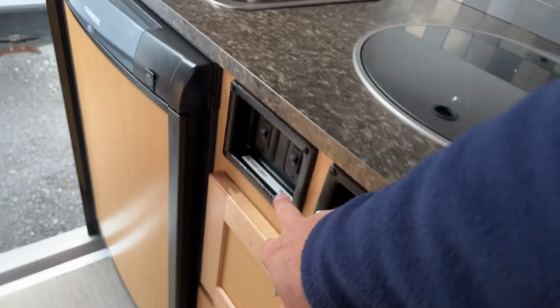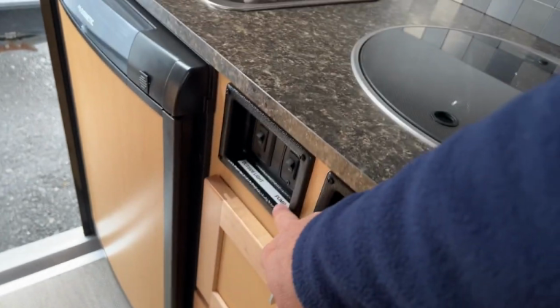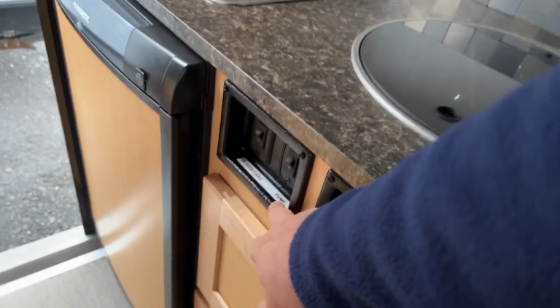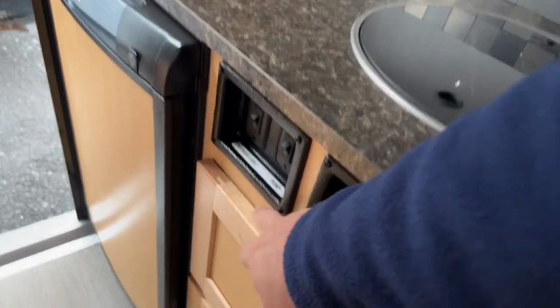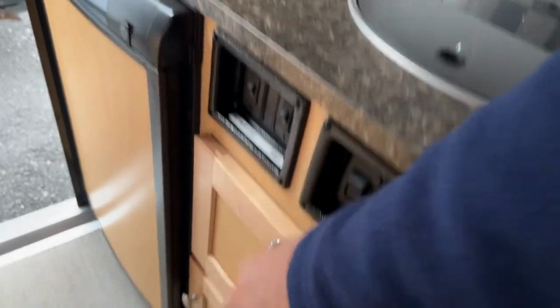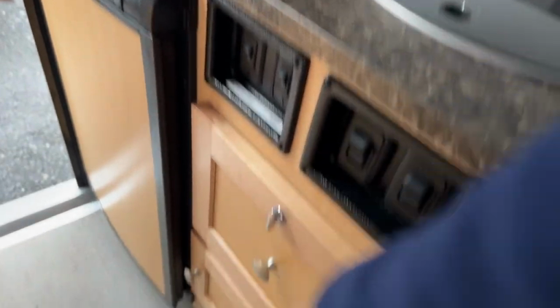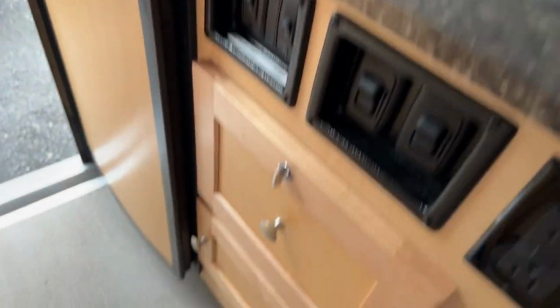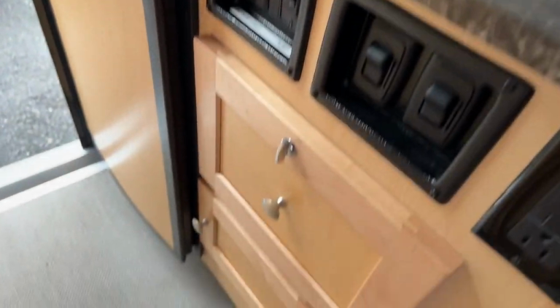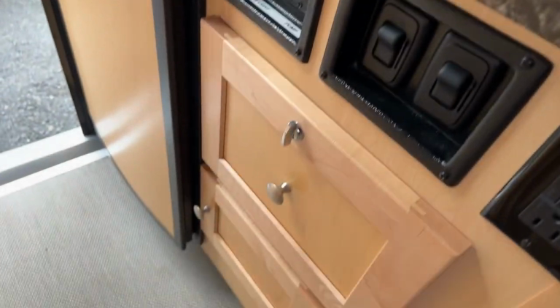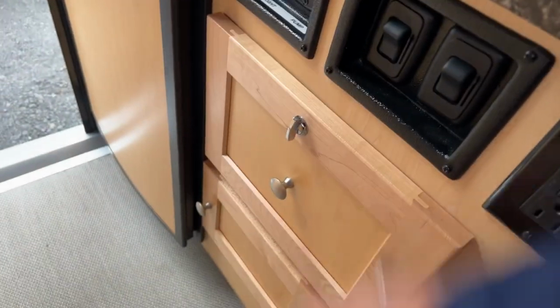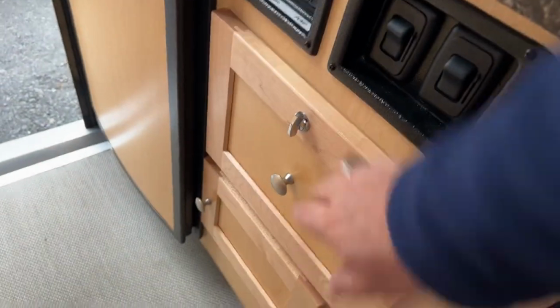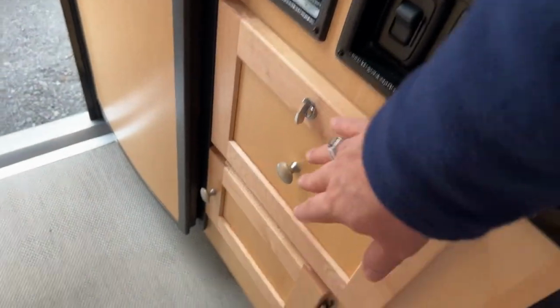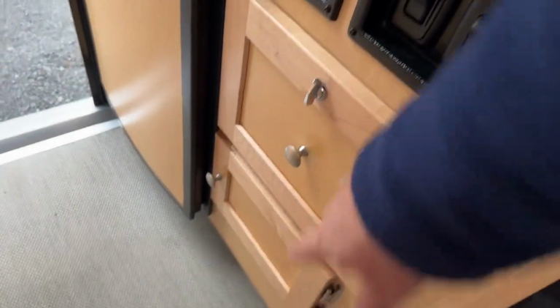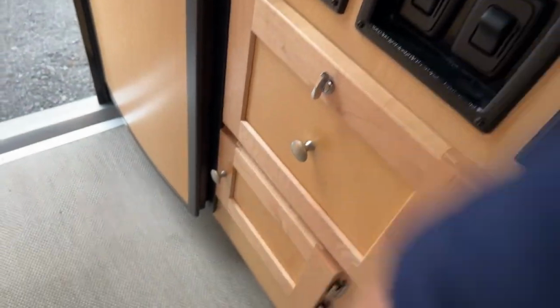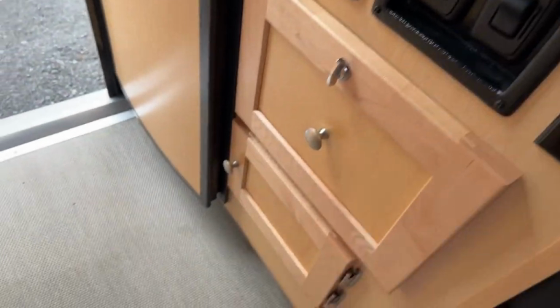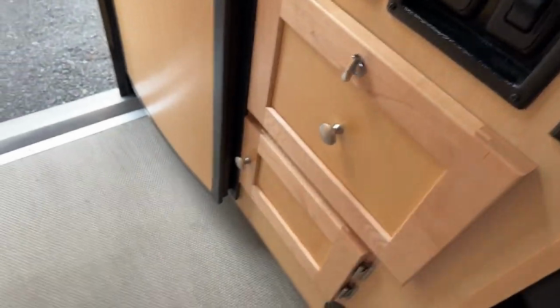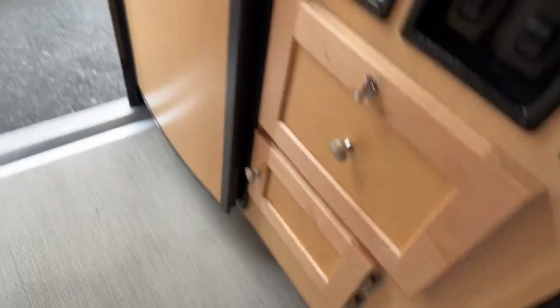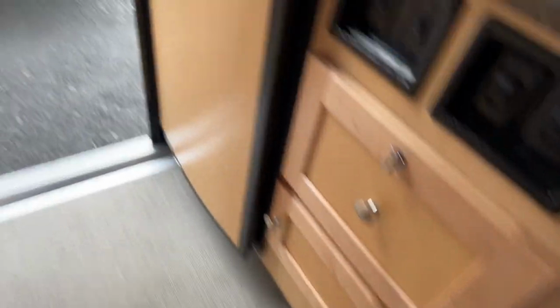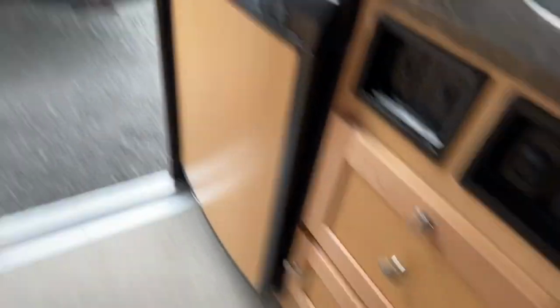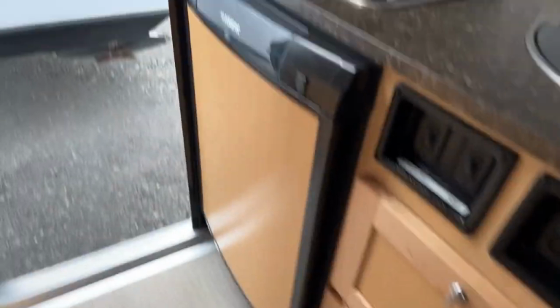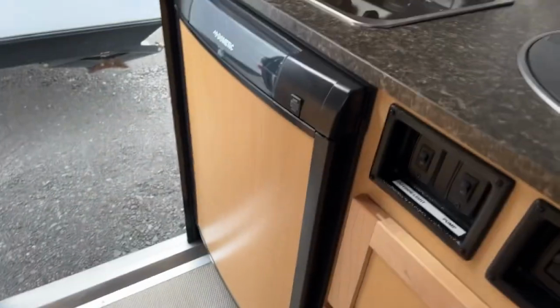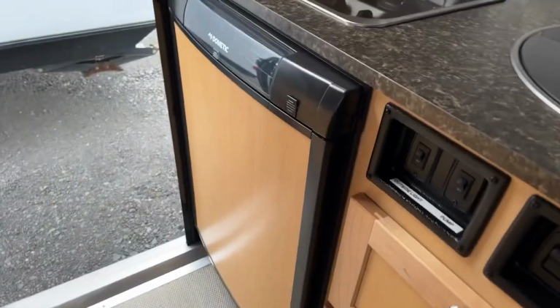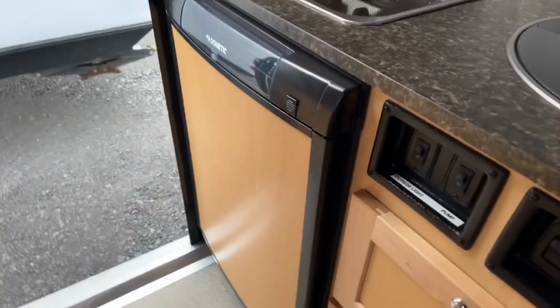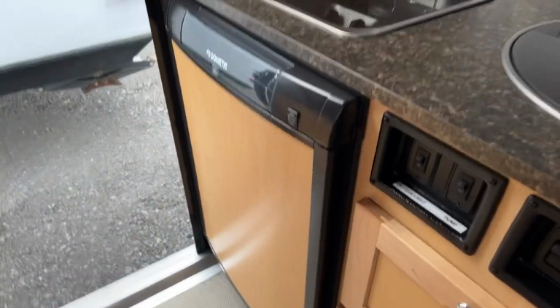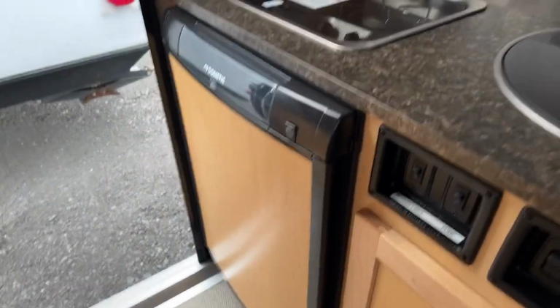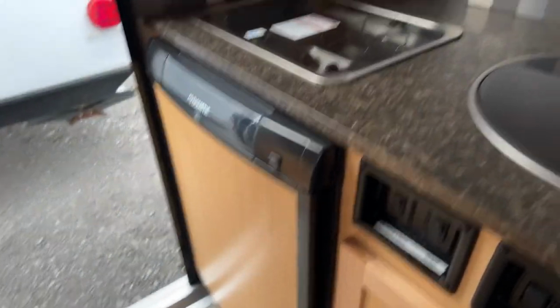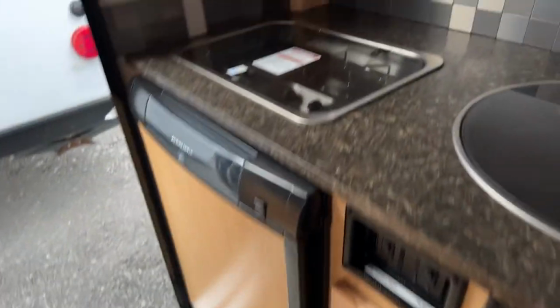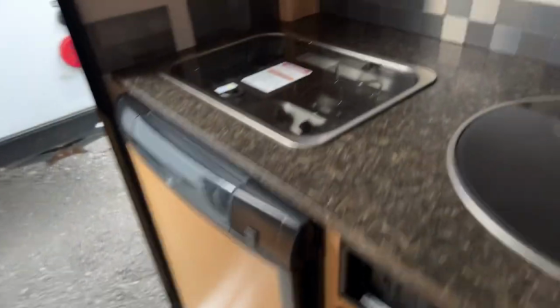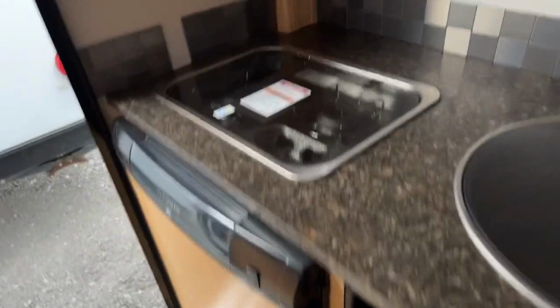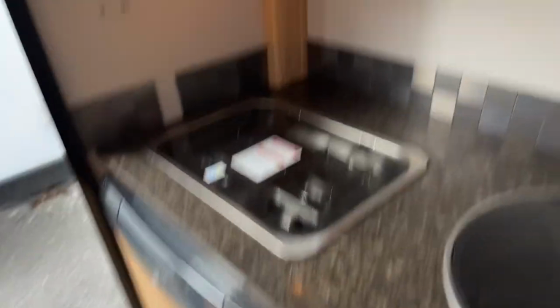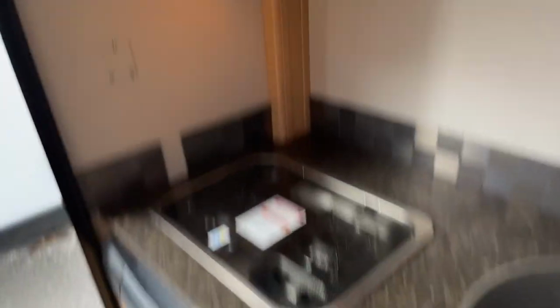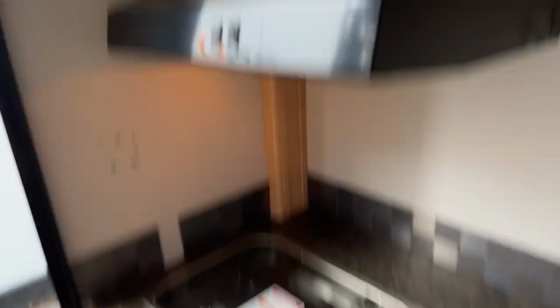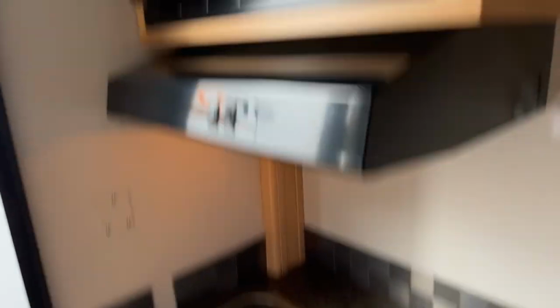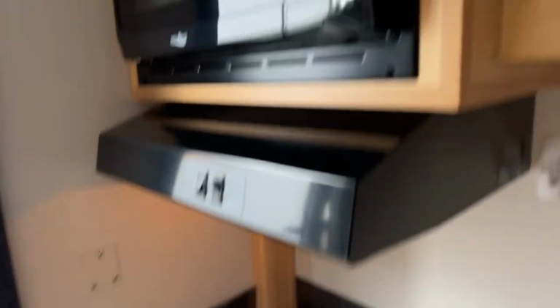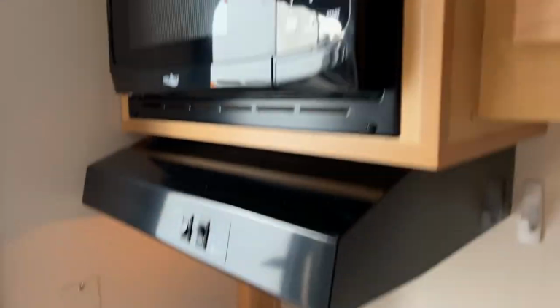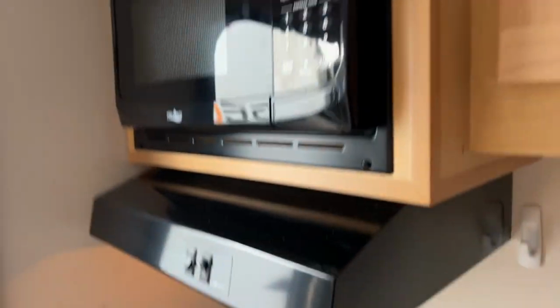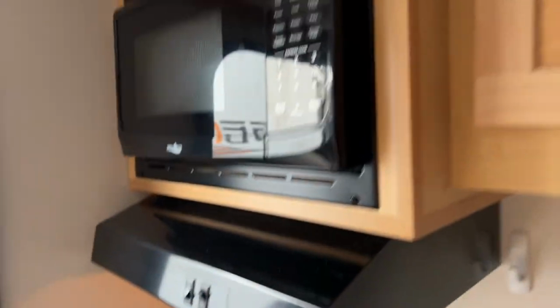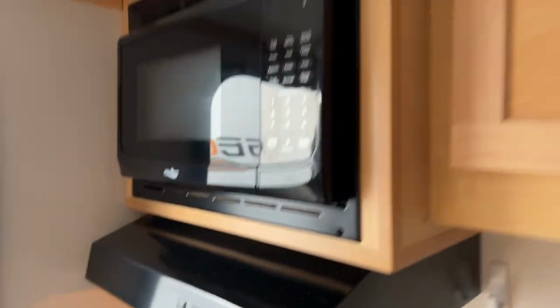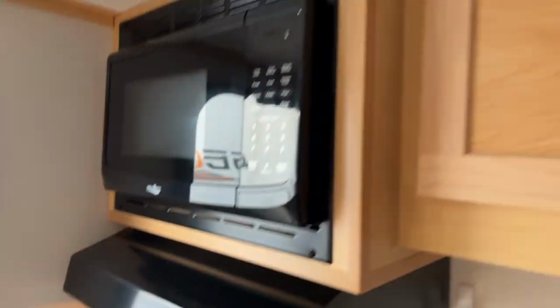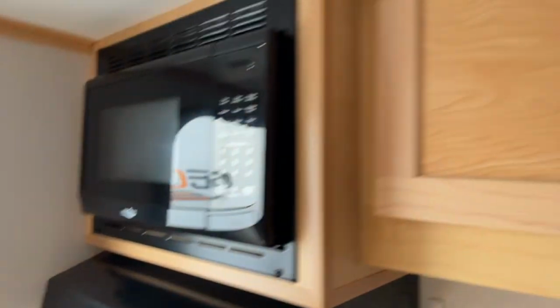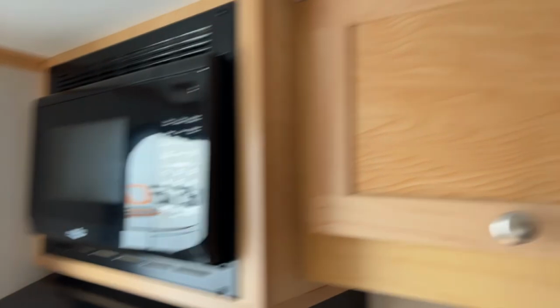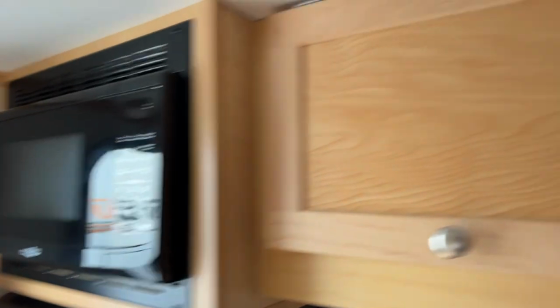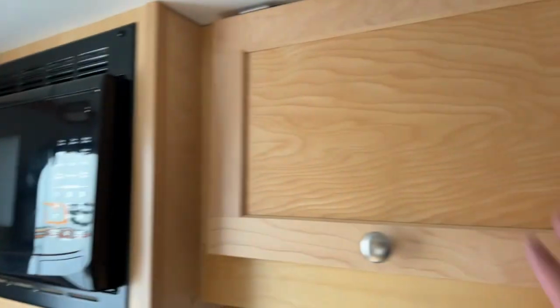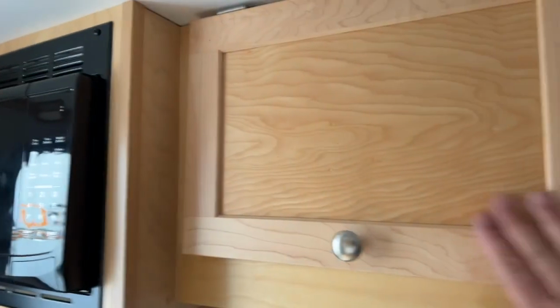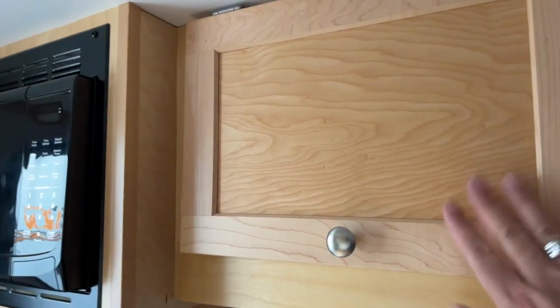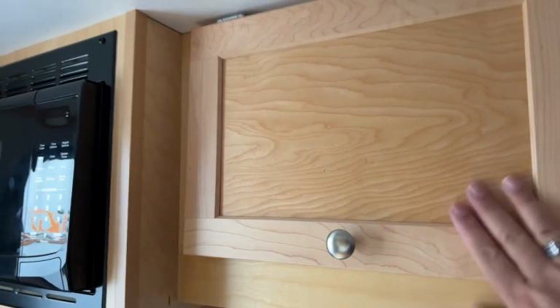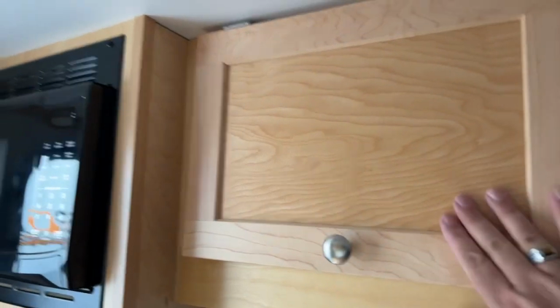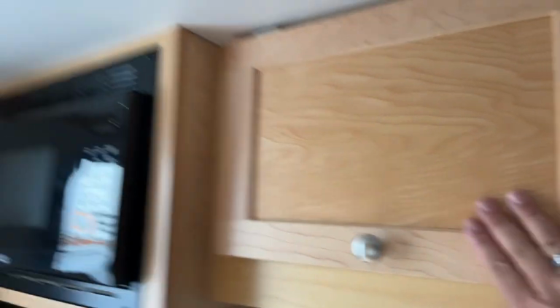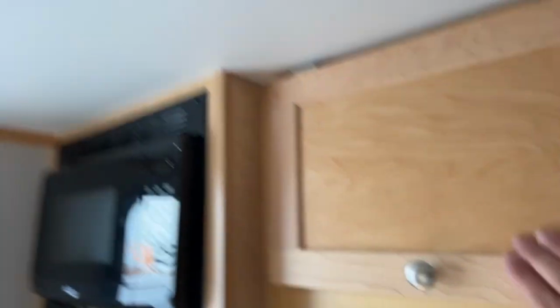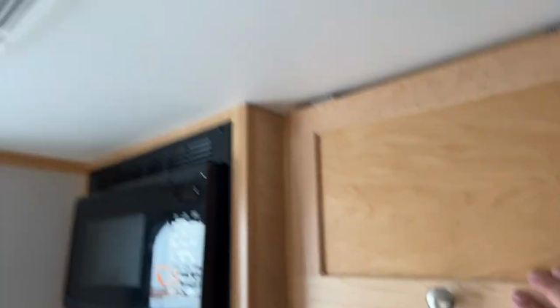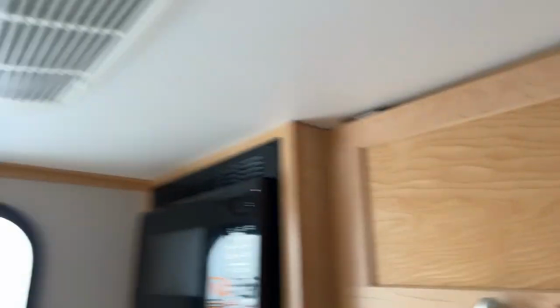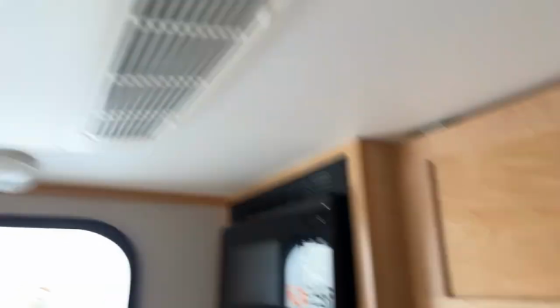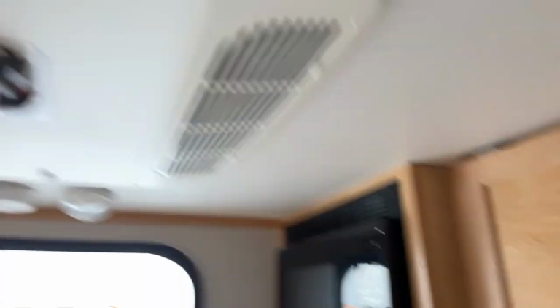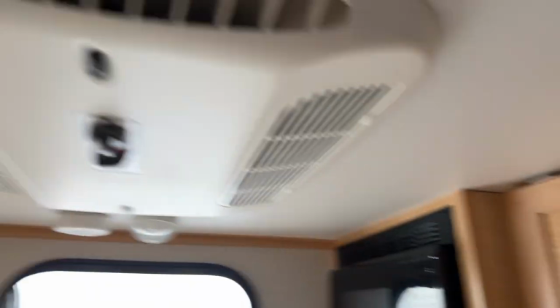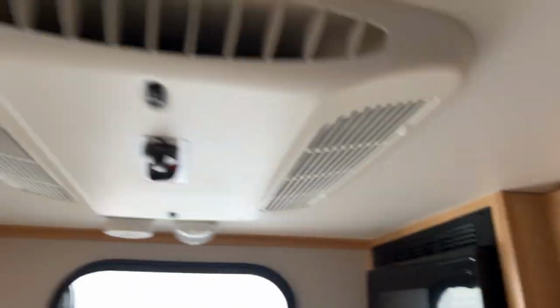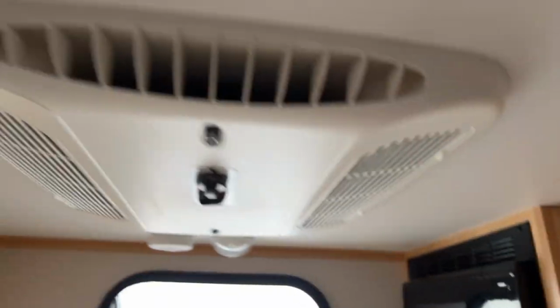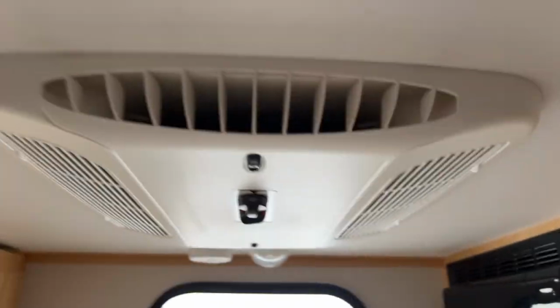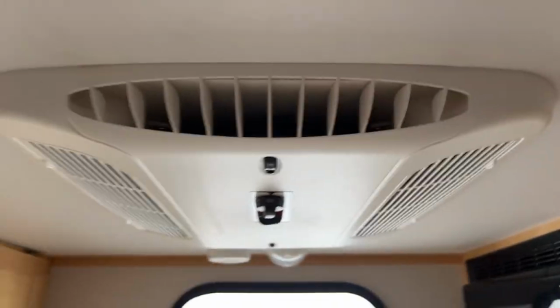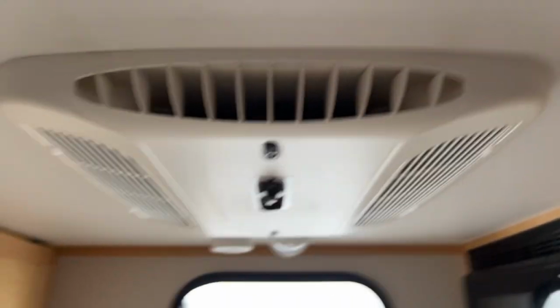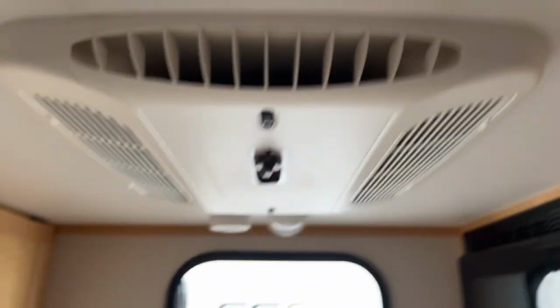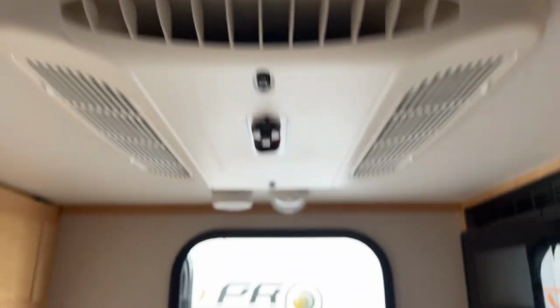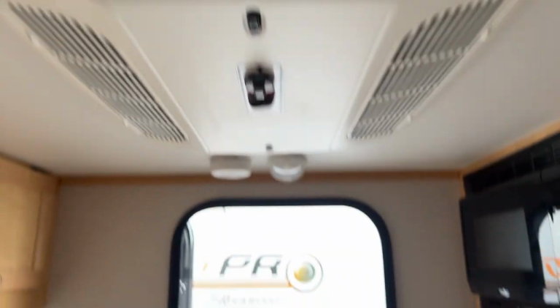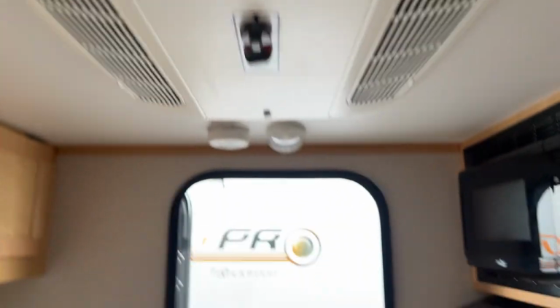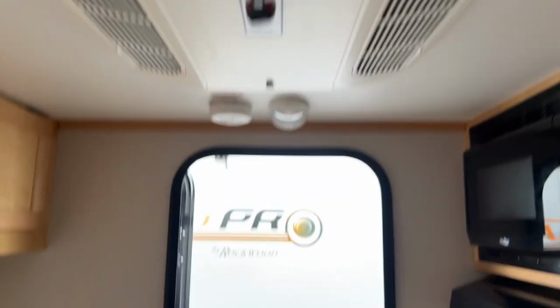Outside lights, pumps, more drawer space, a little refrigerator, microwave, some more cabinet space here, and an air conditioner.